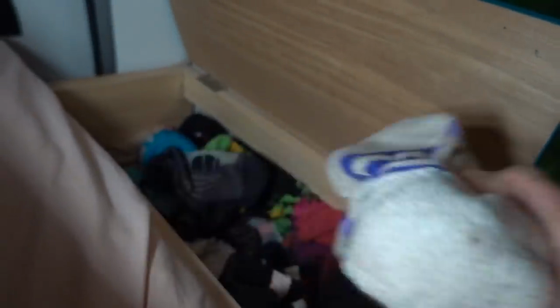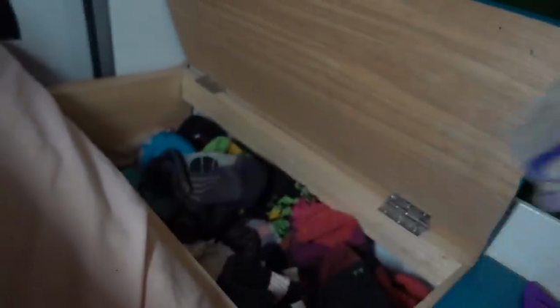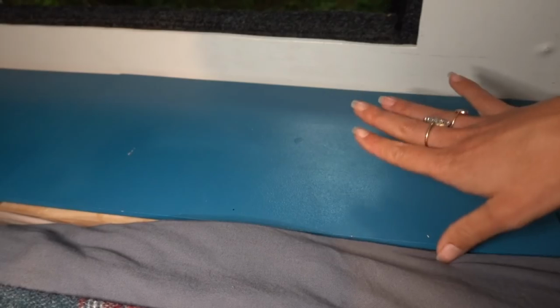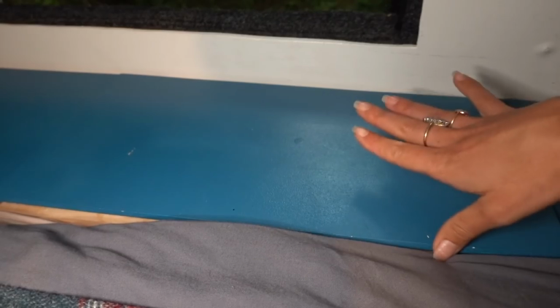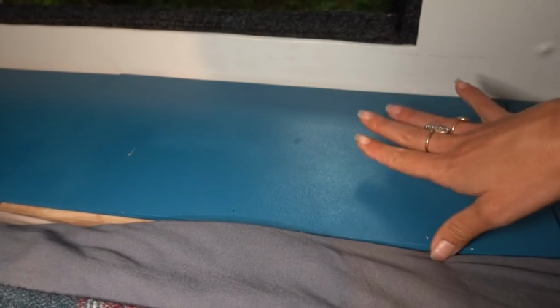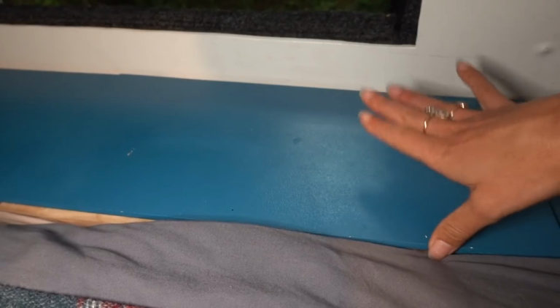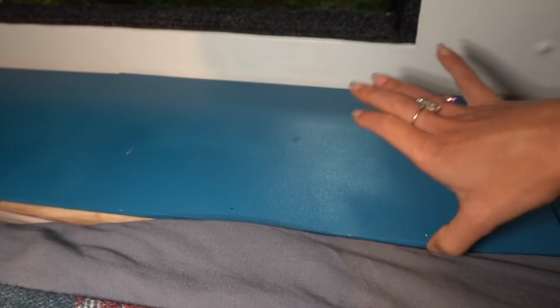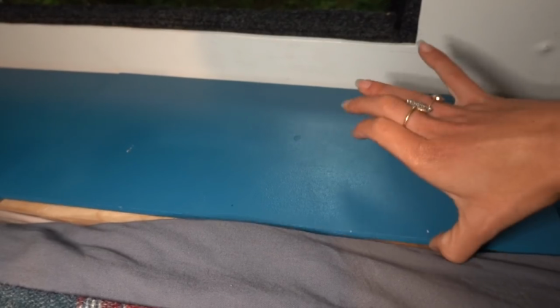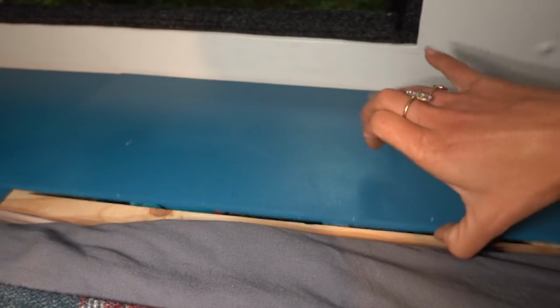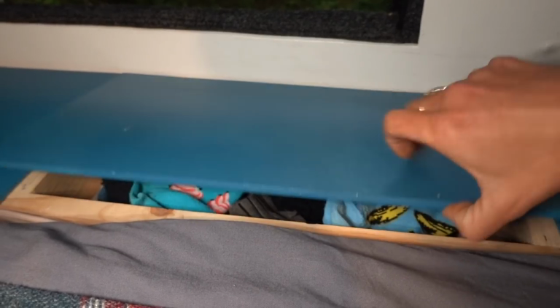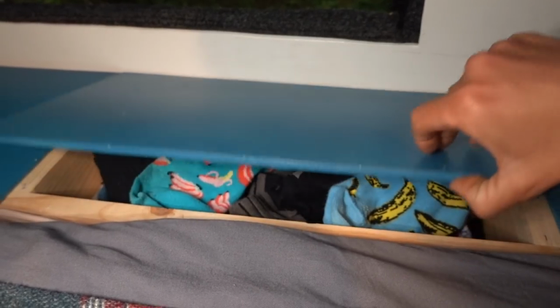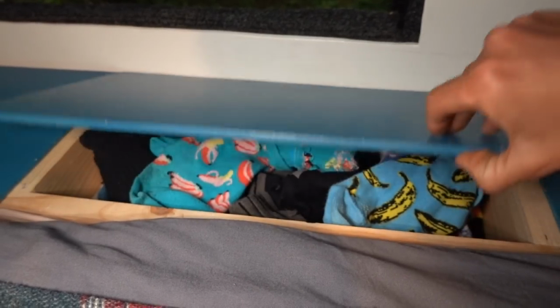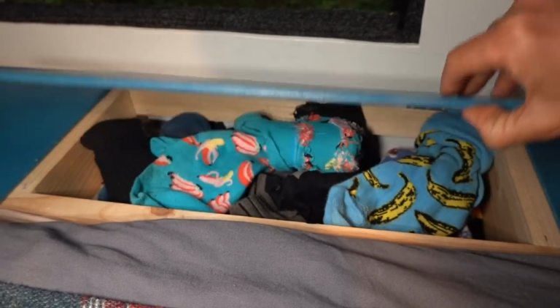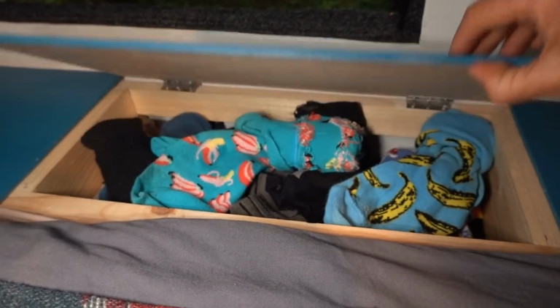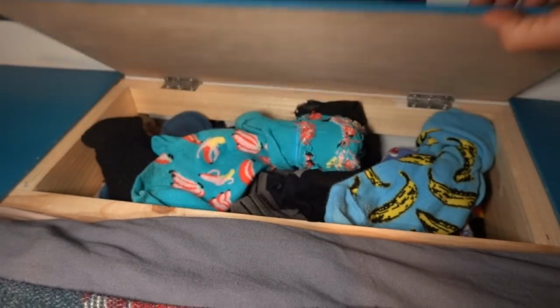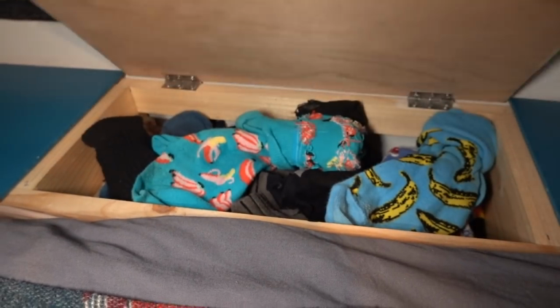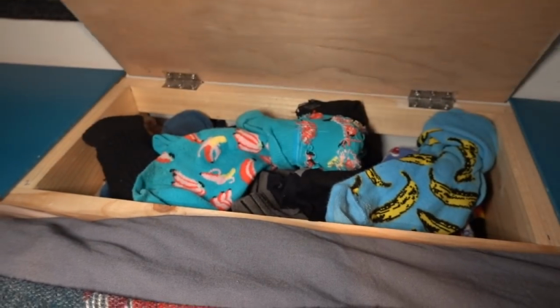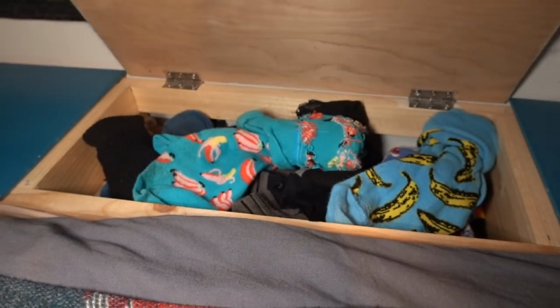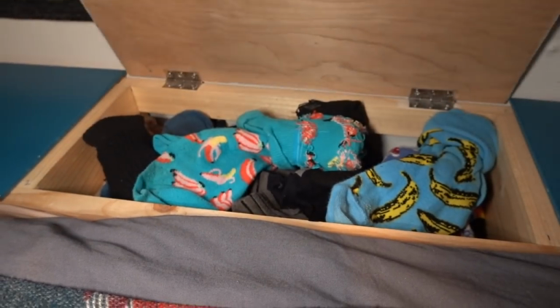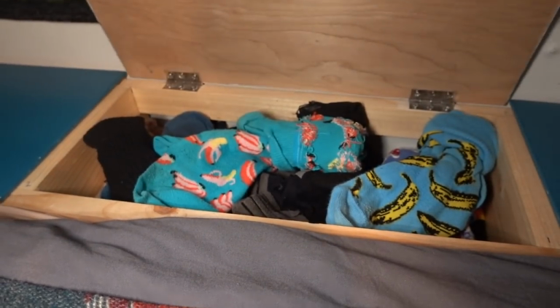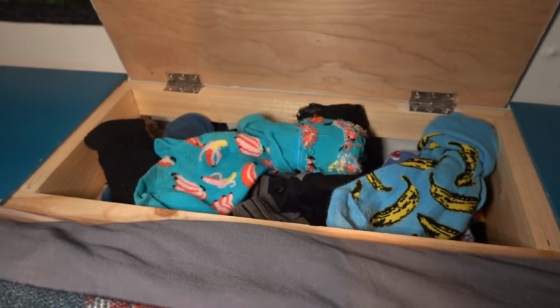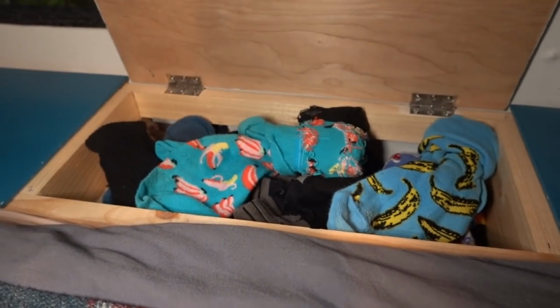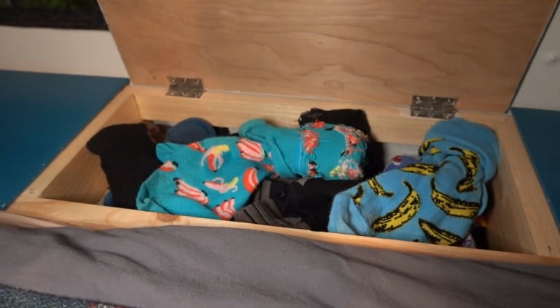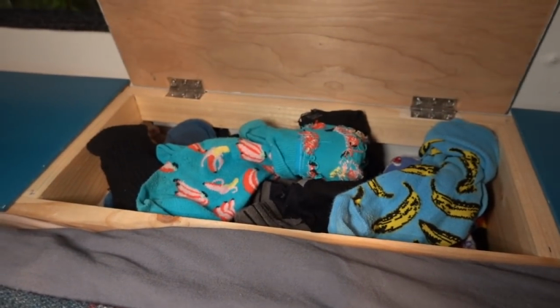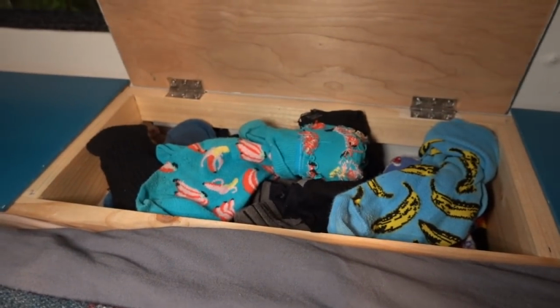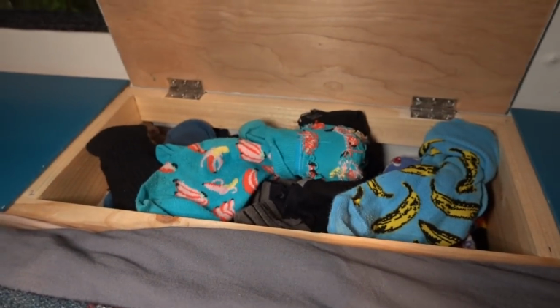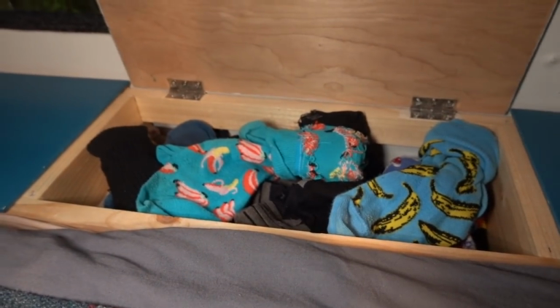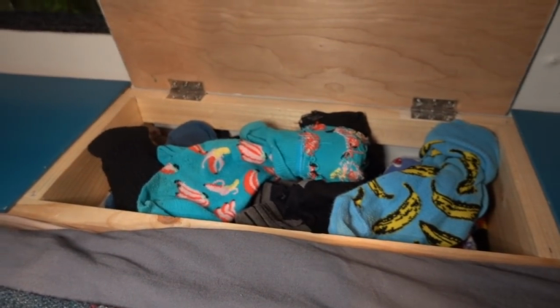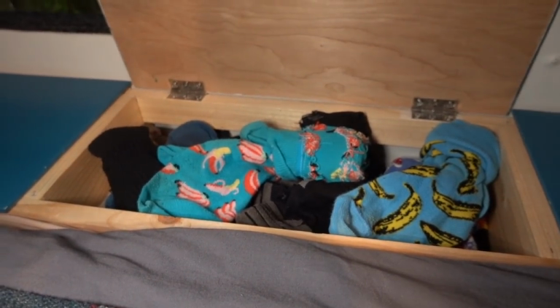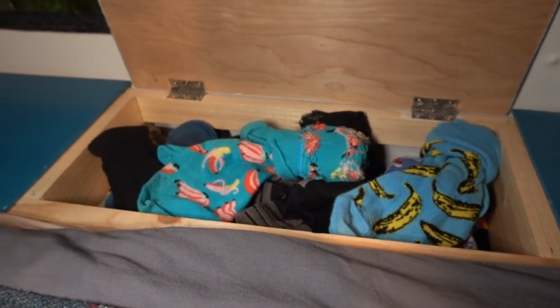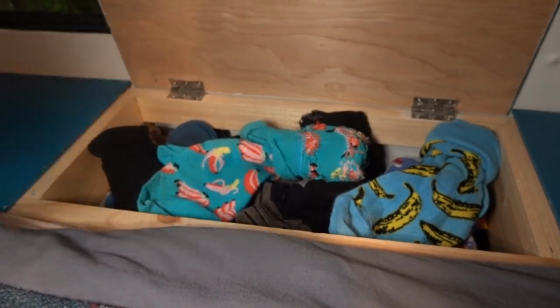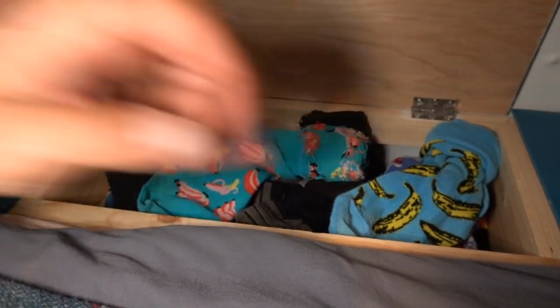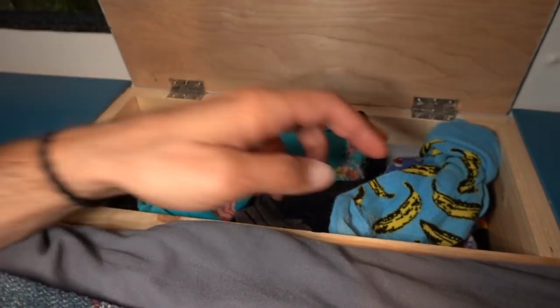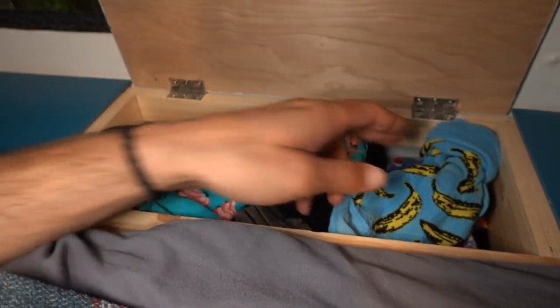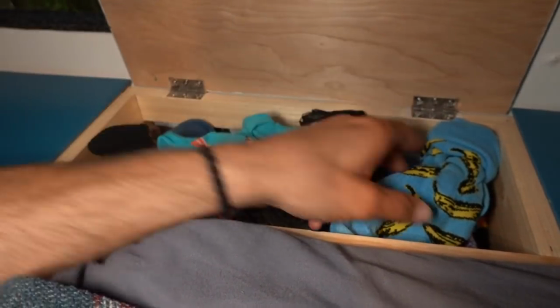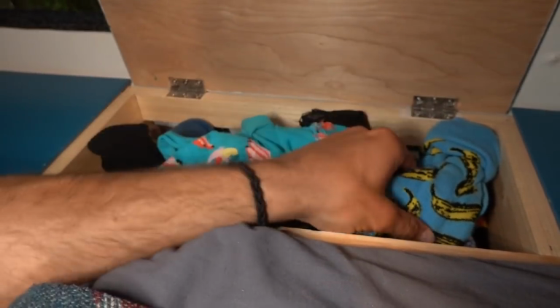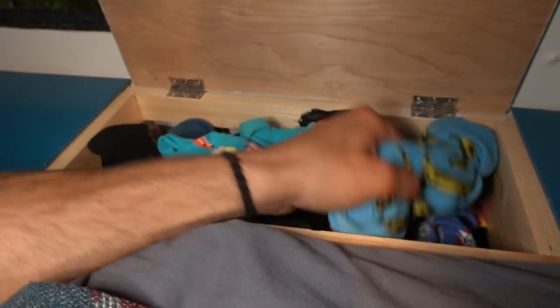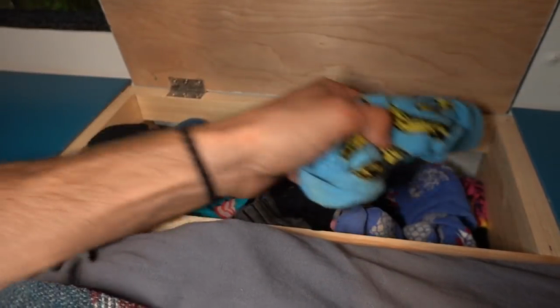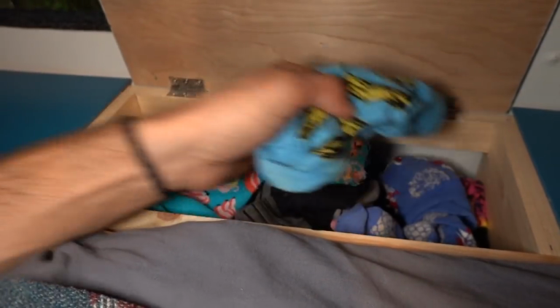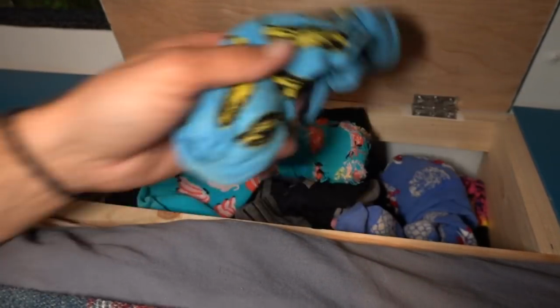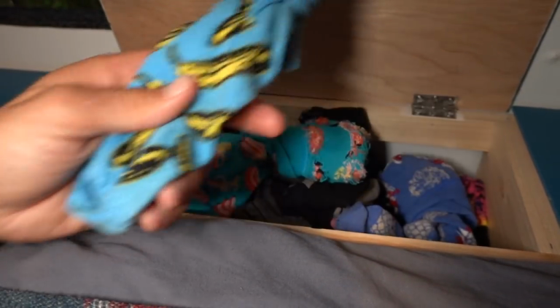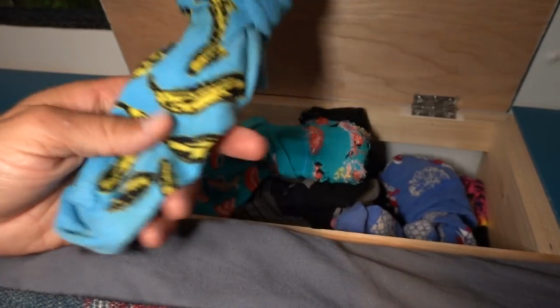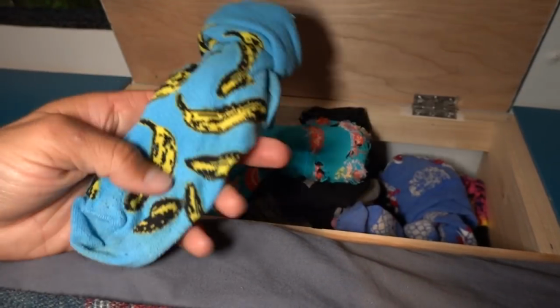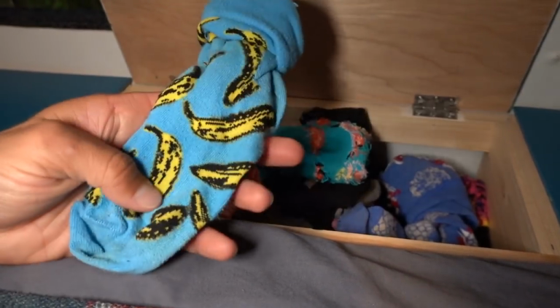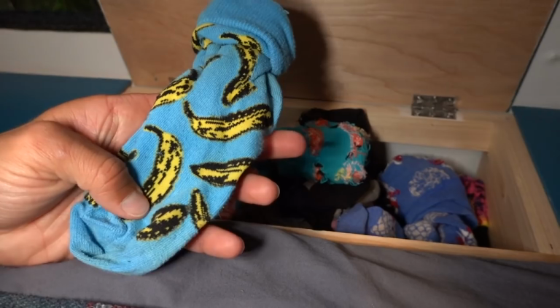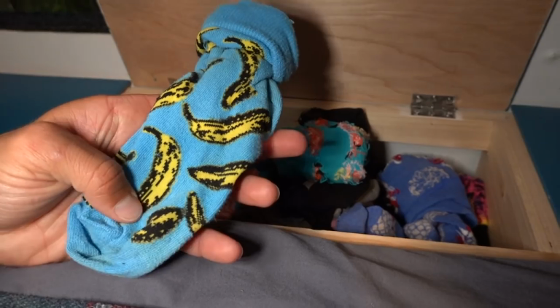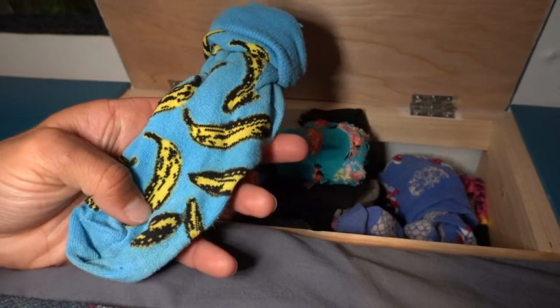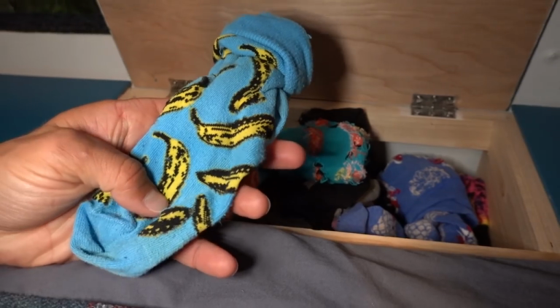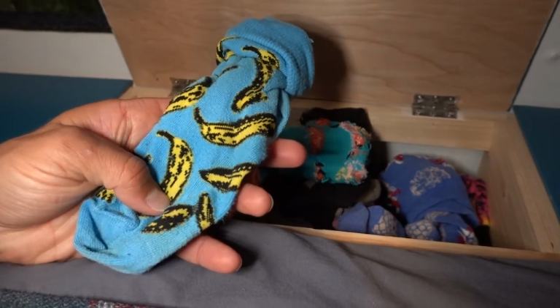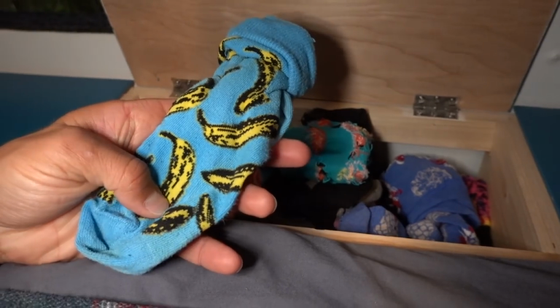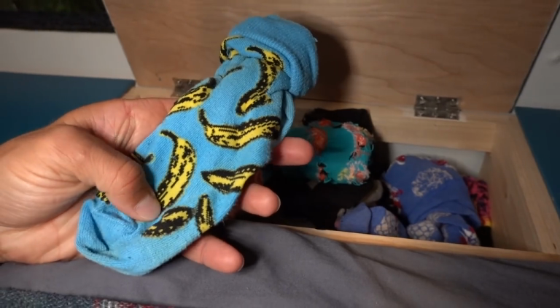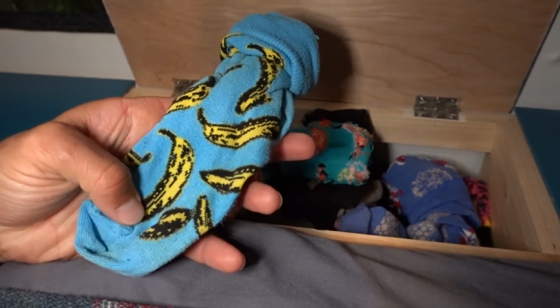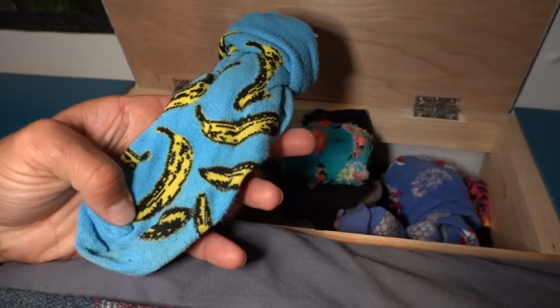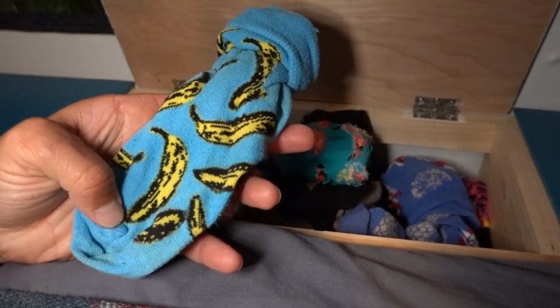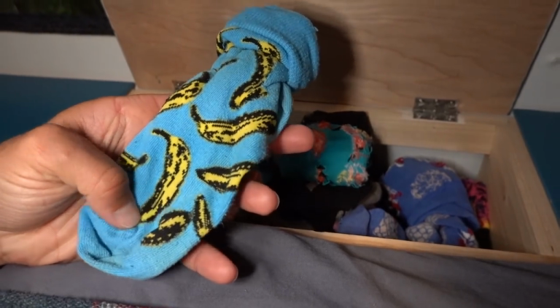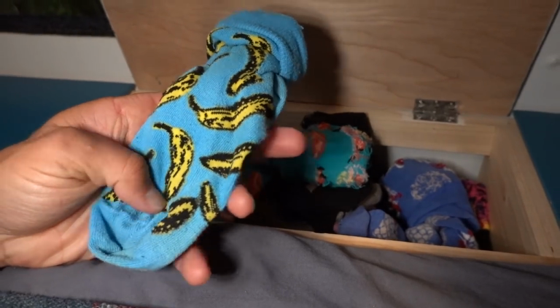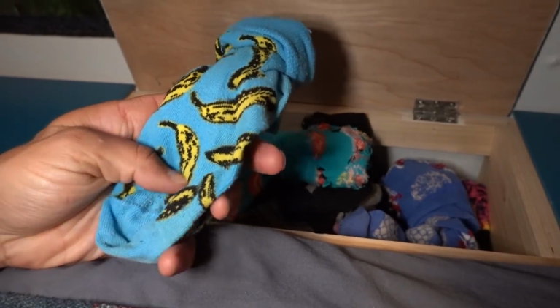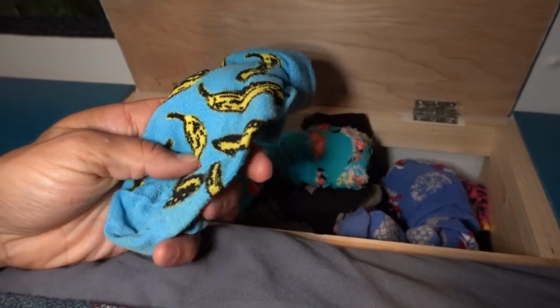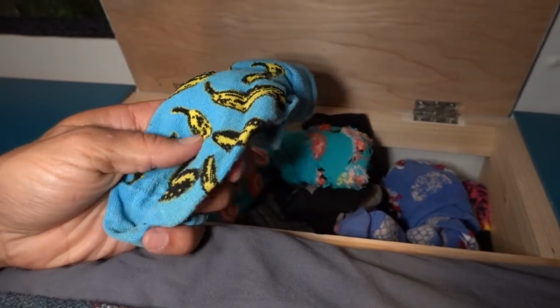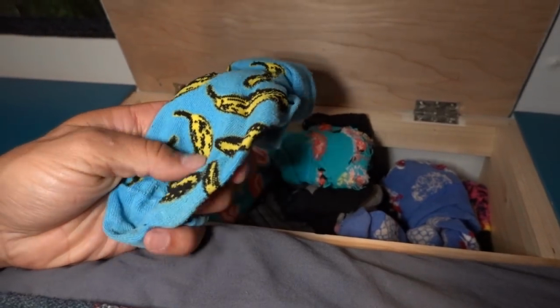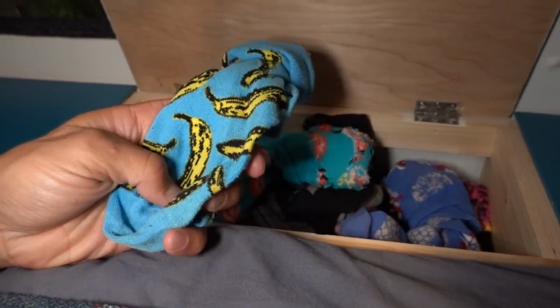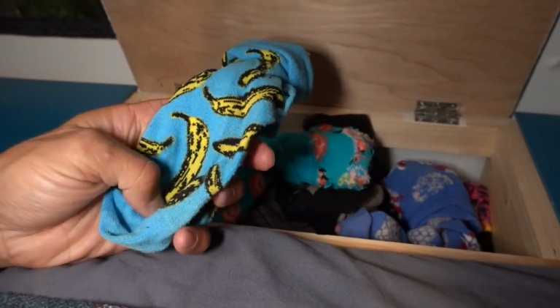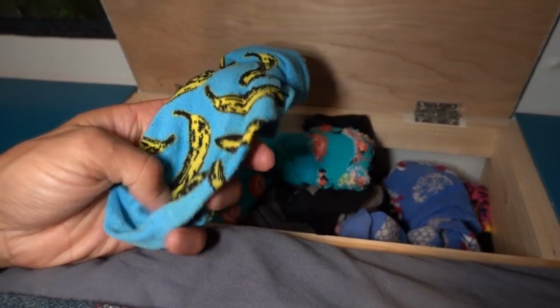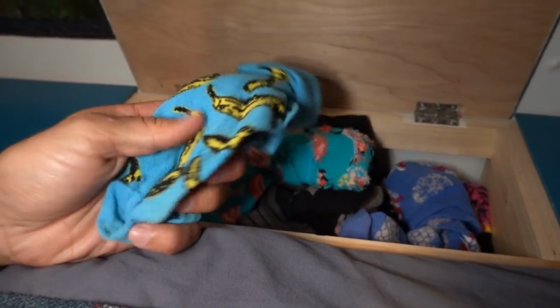And as promised, this is Drew's sock cubby. My banana socks — these are perfect for lounging in the van.